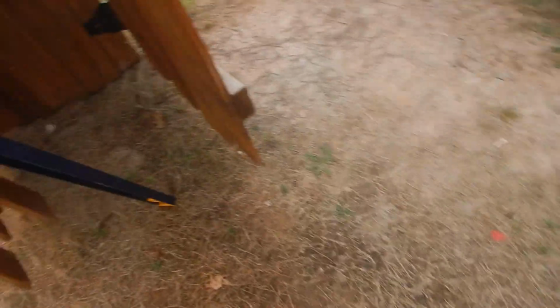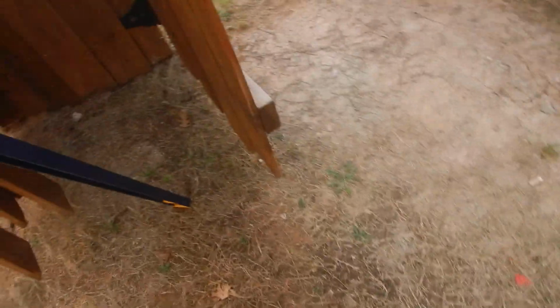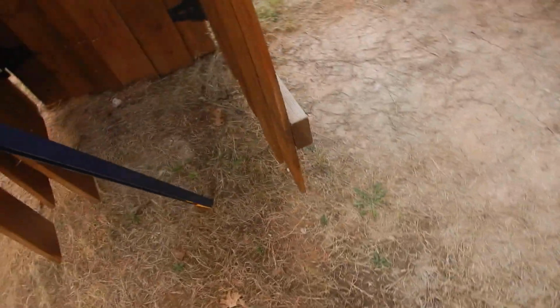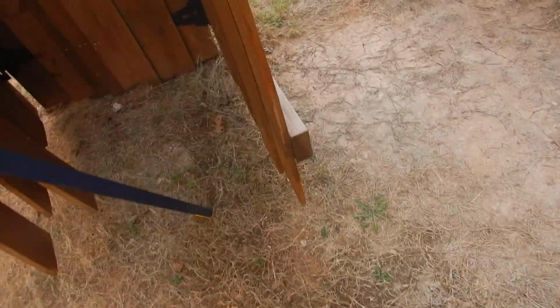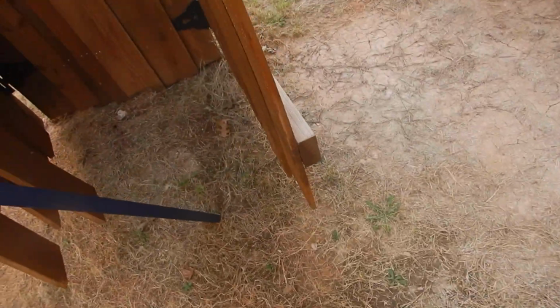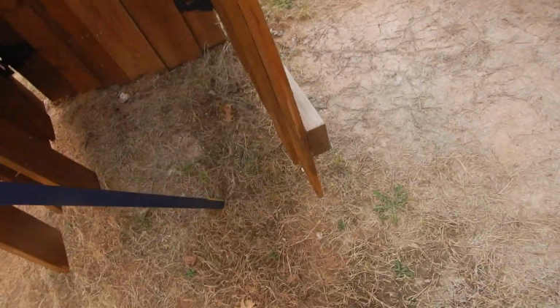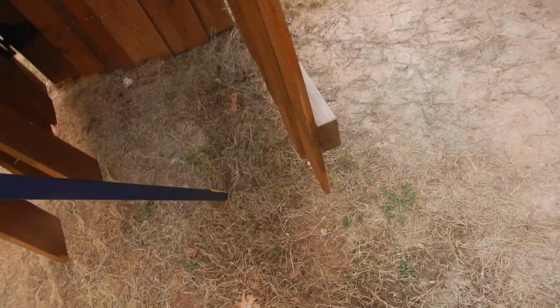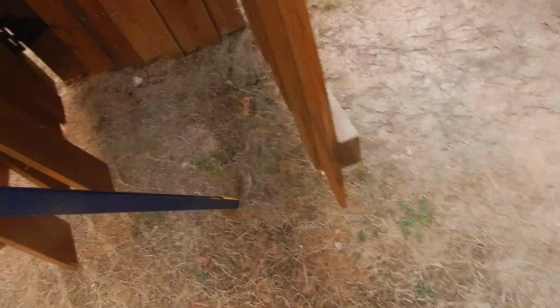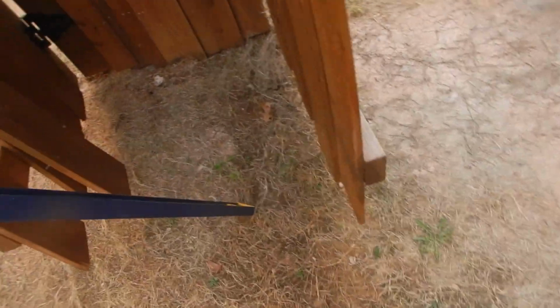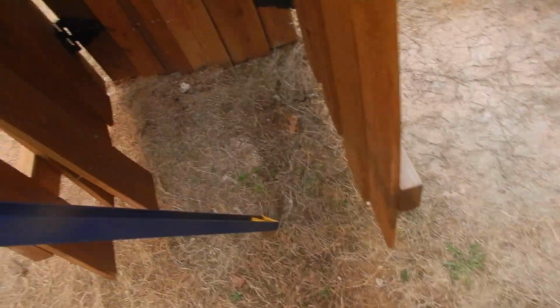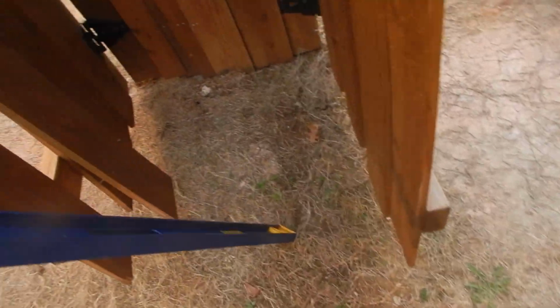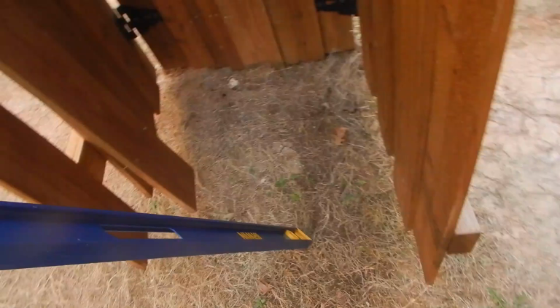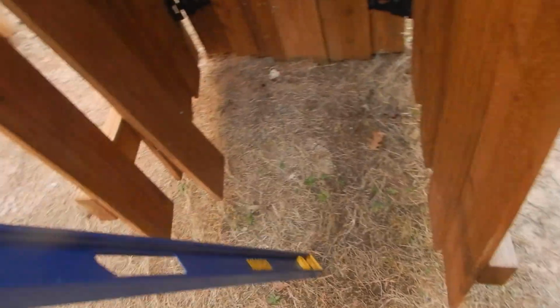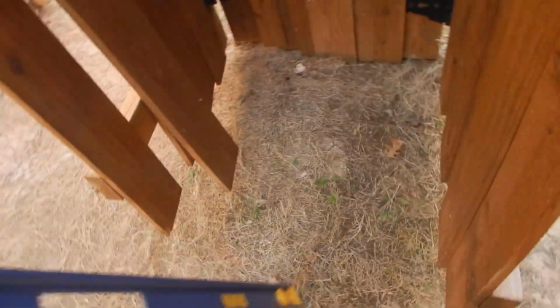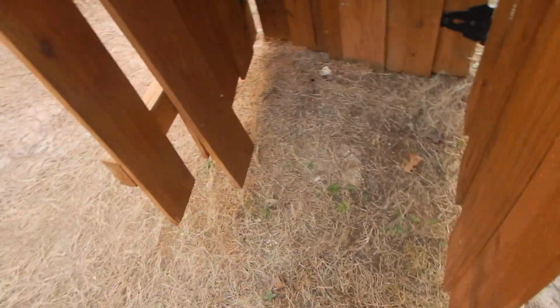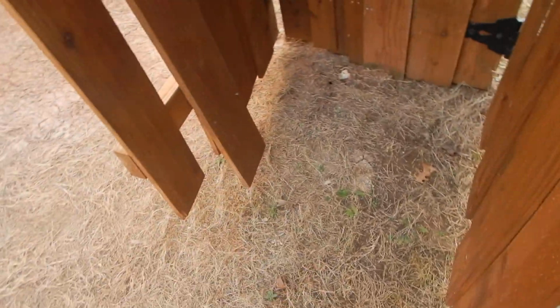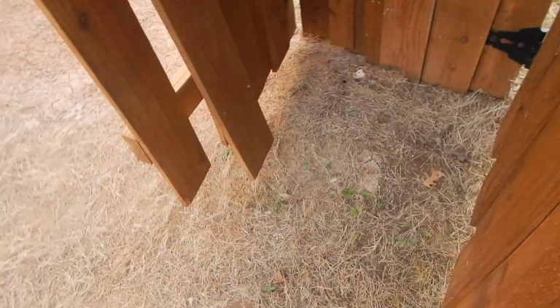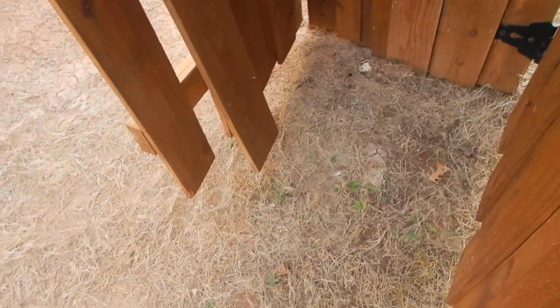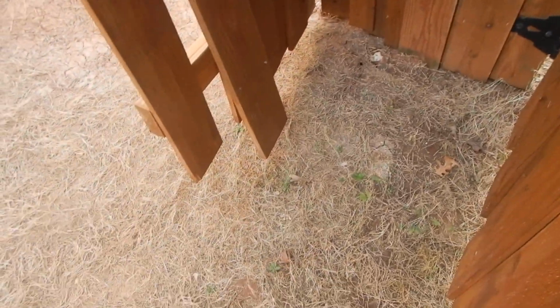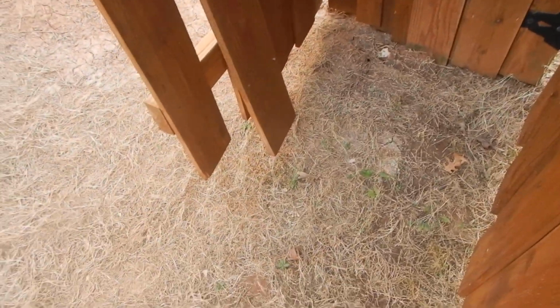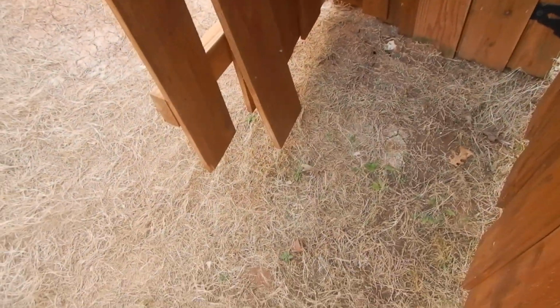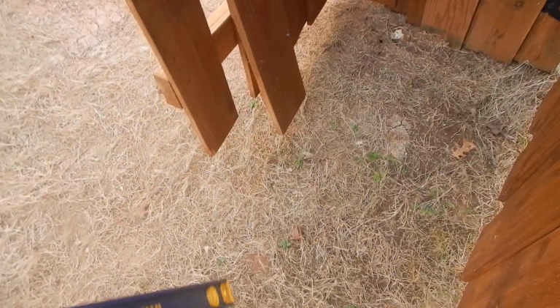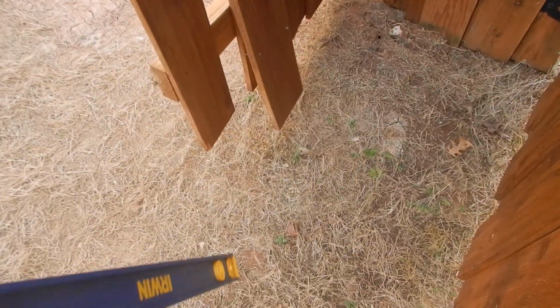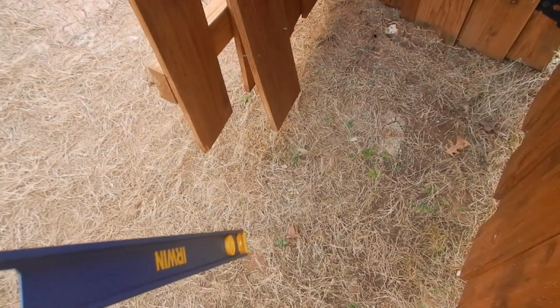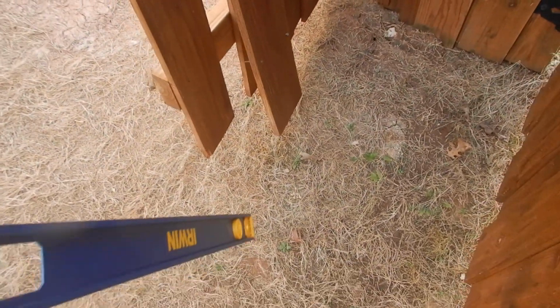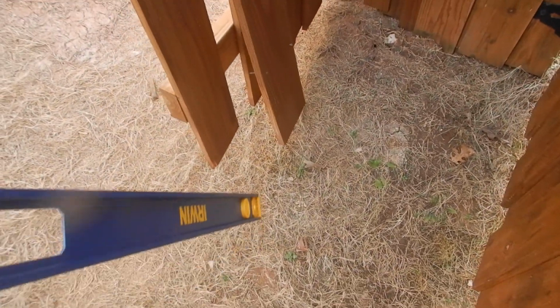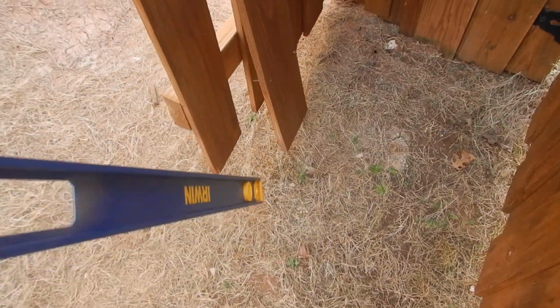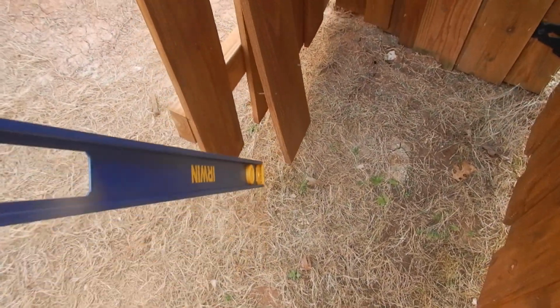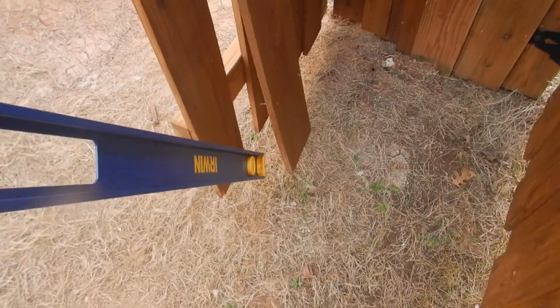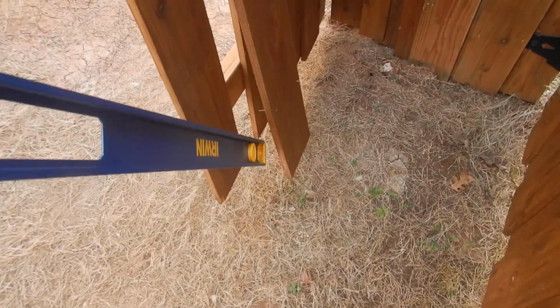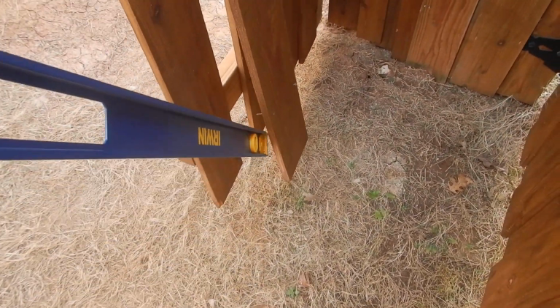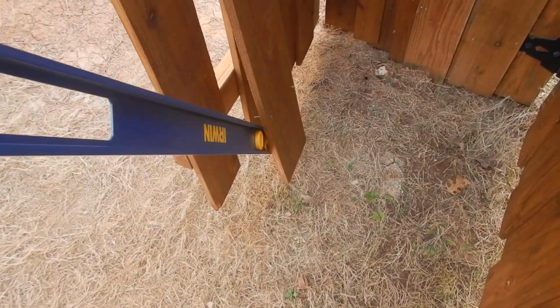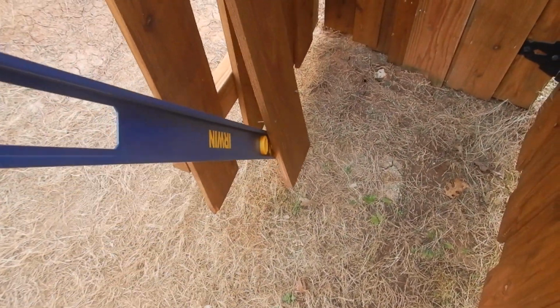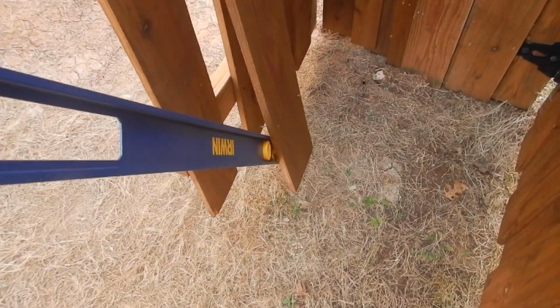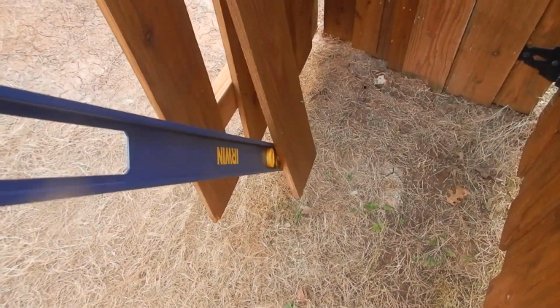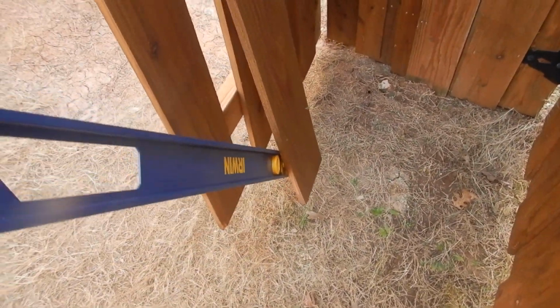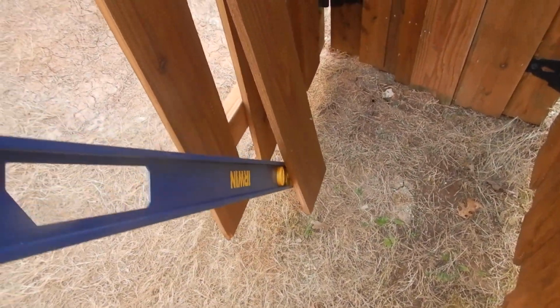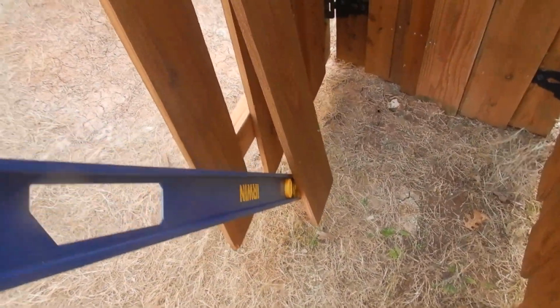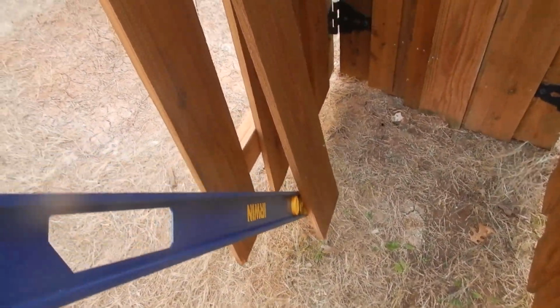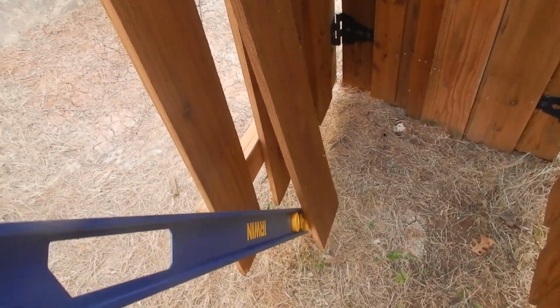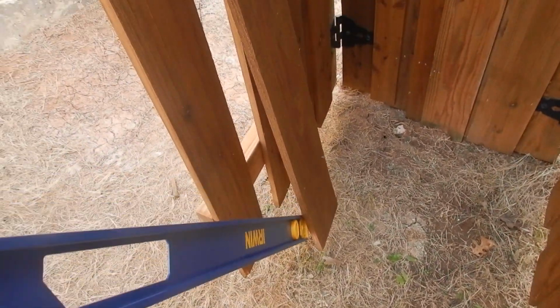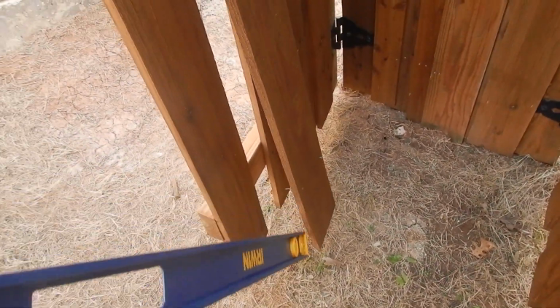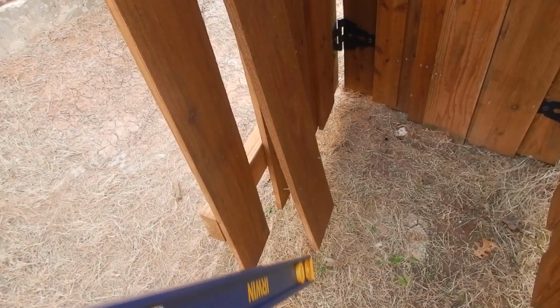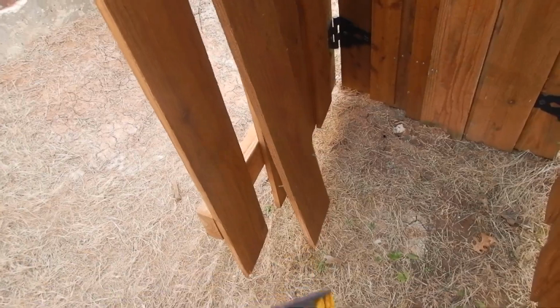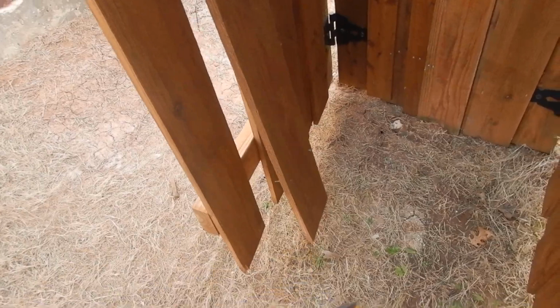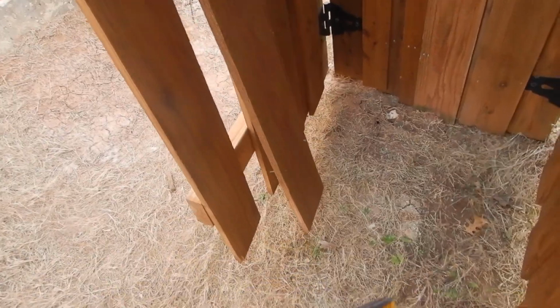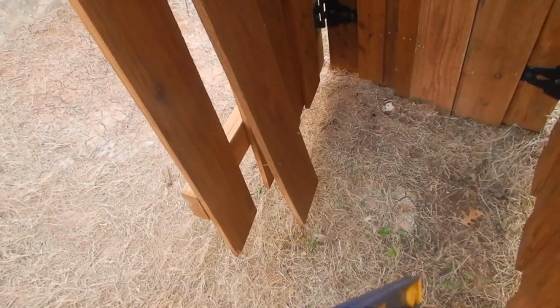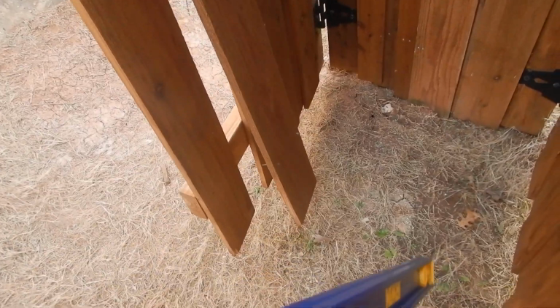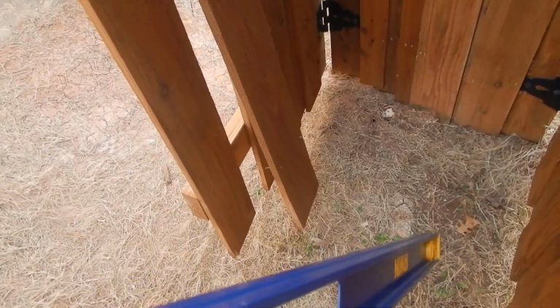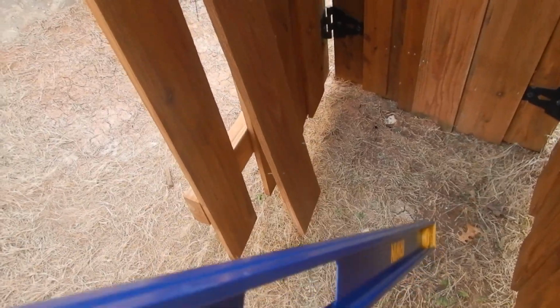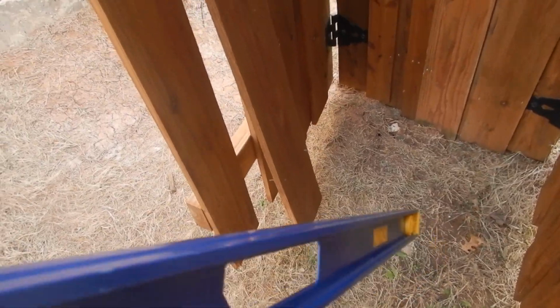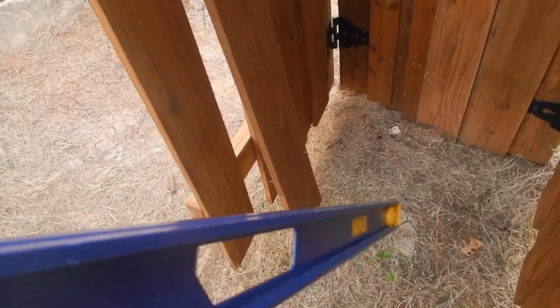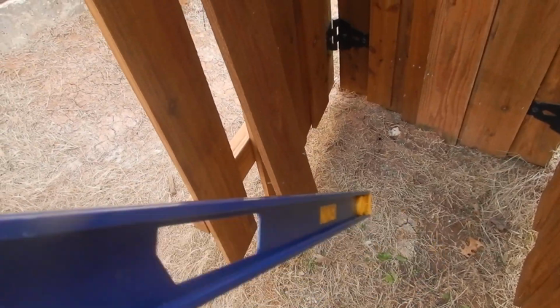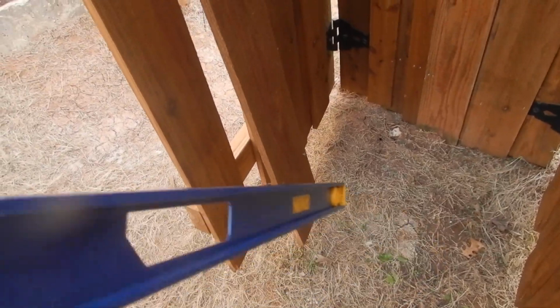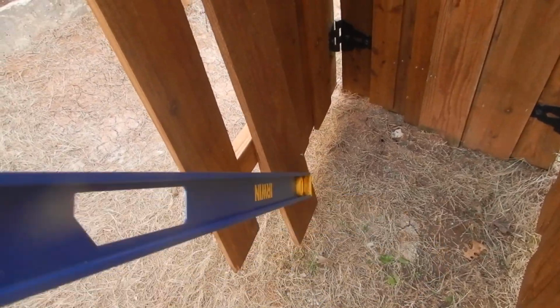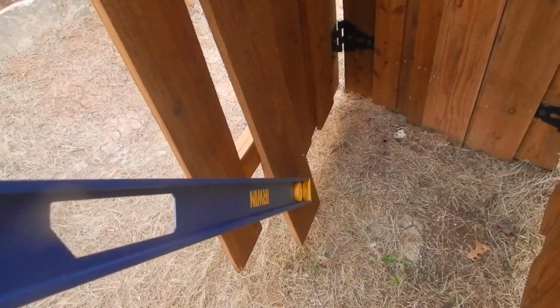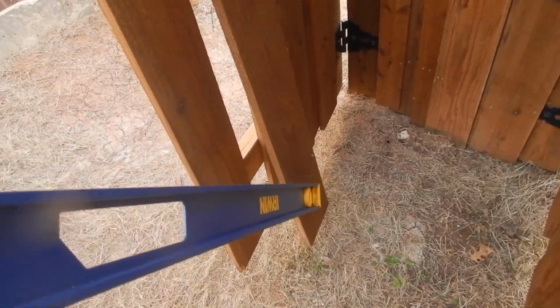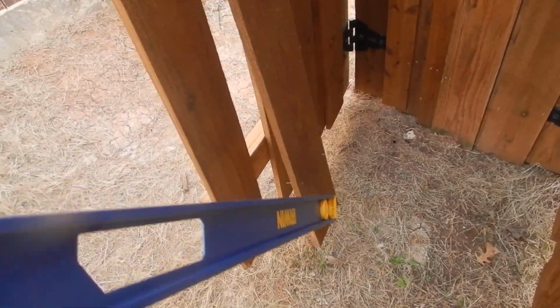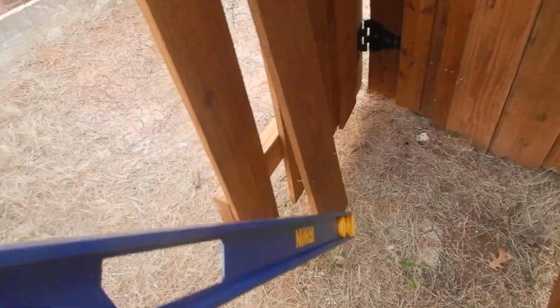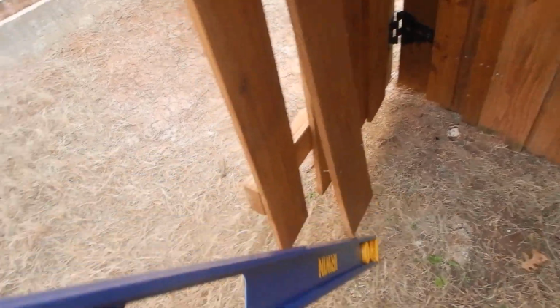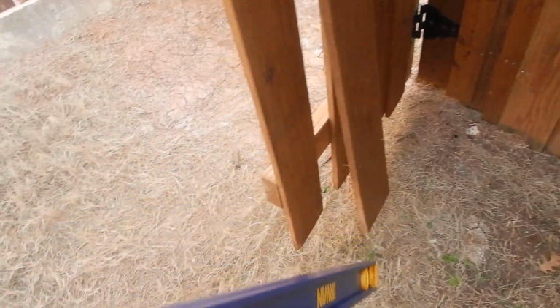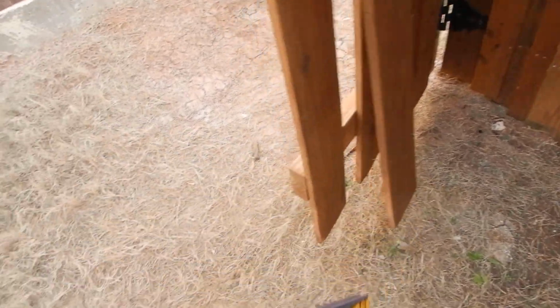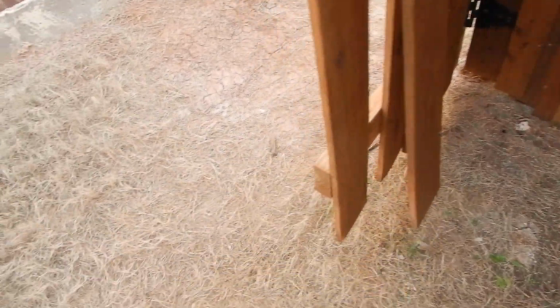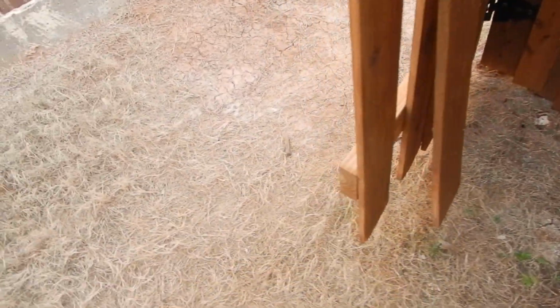Fences are beyond the scope of this inspection, but this picket here is loose — look at that.